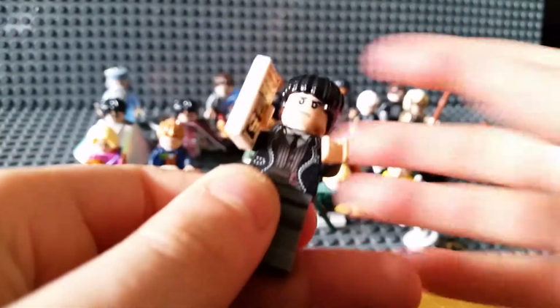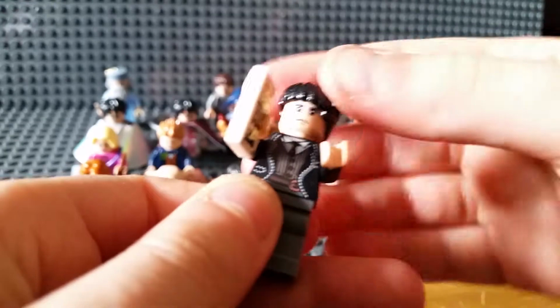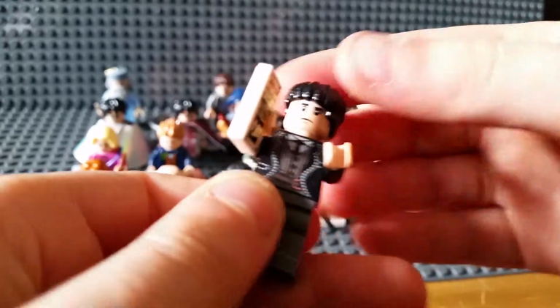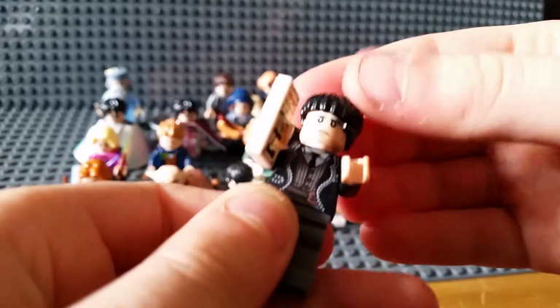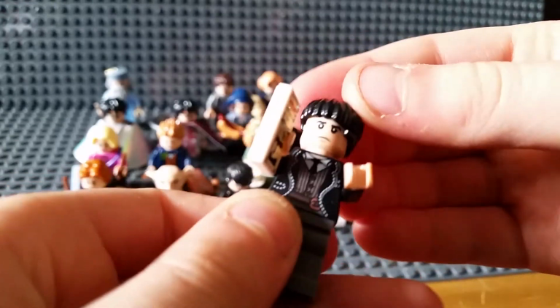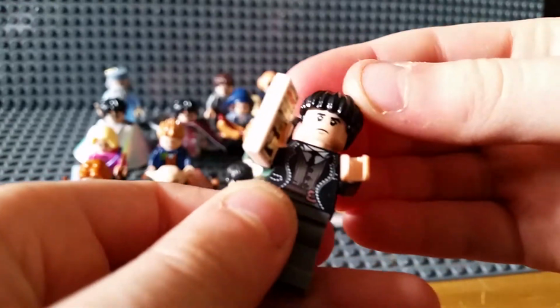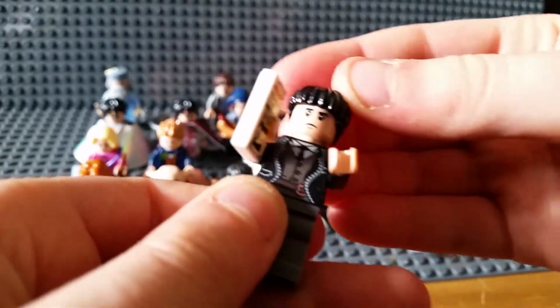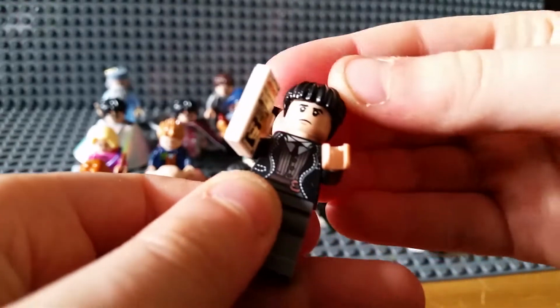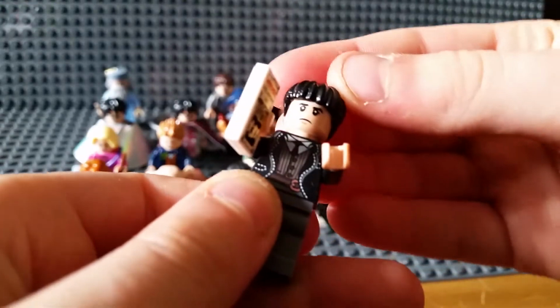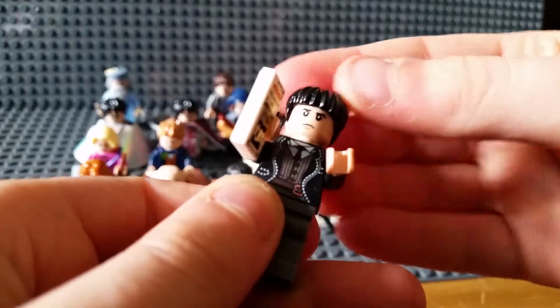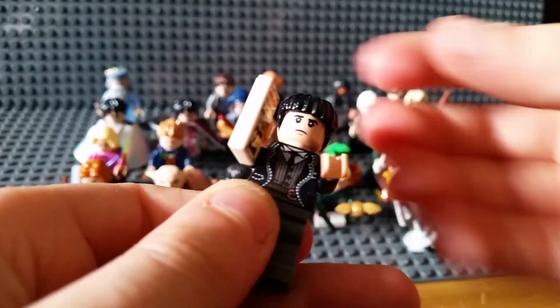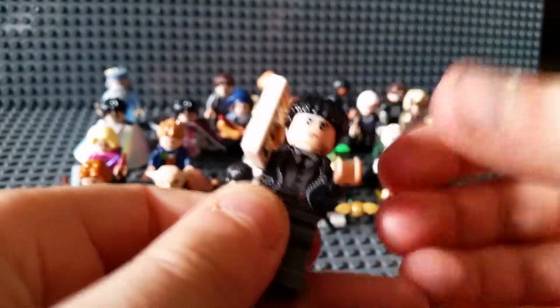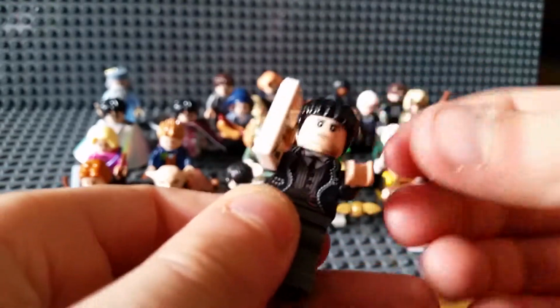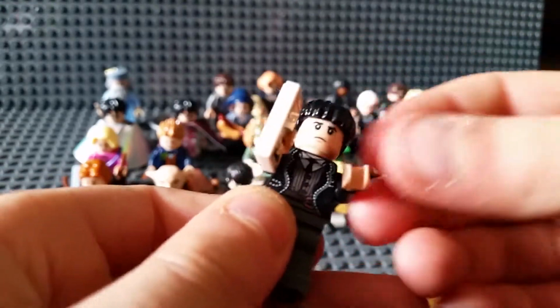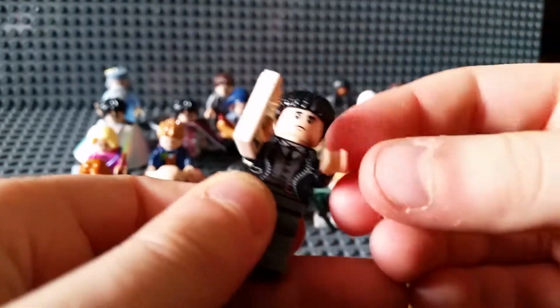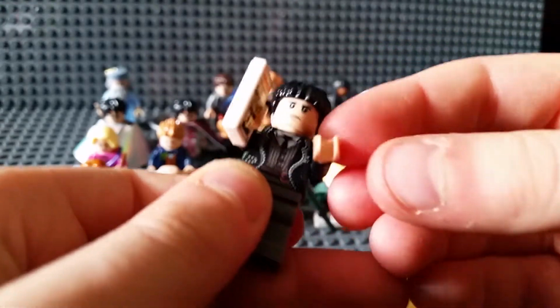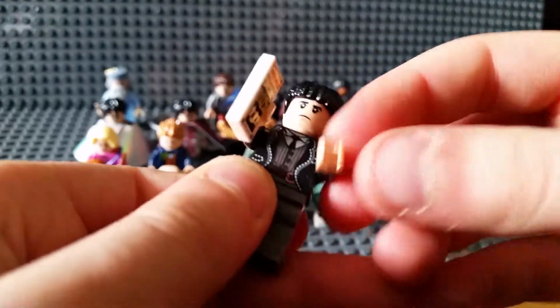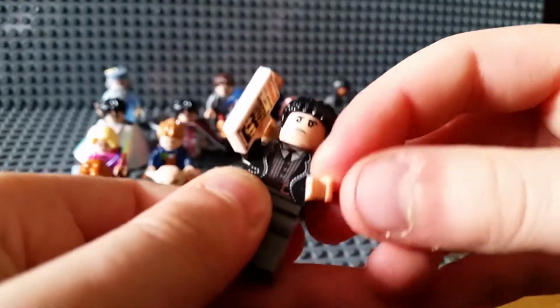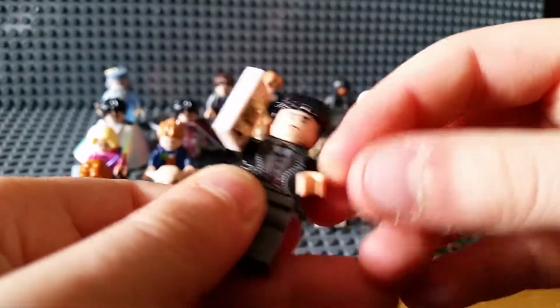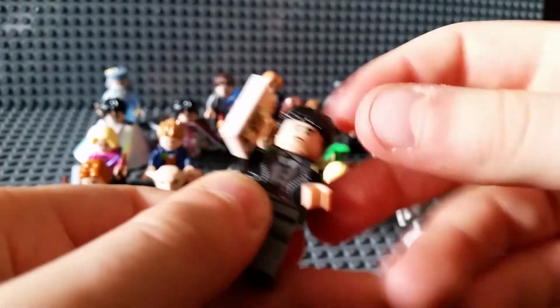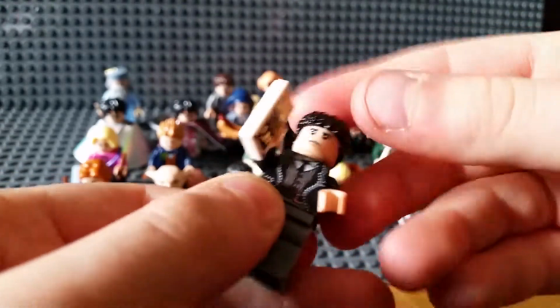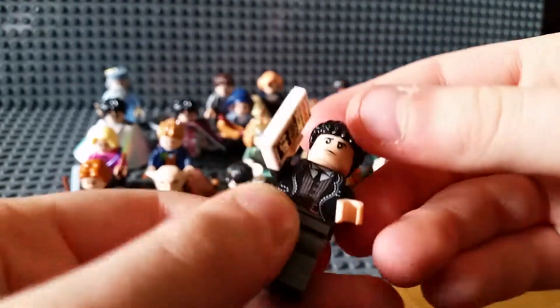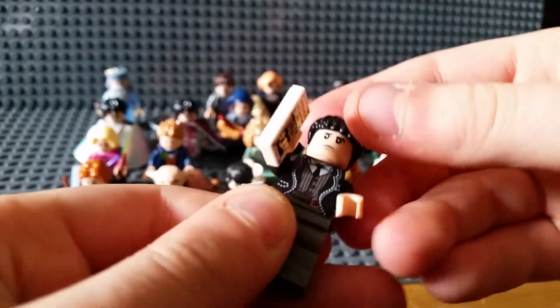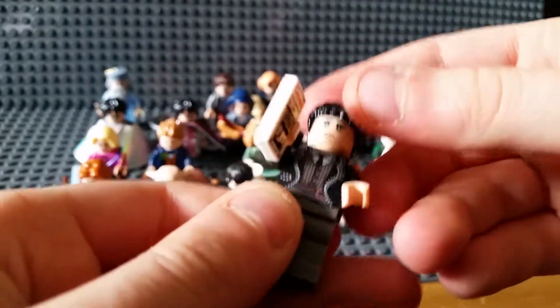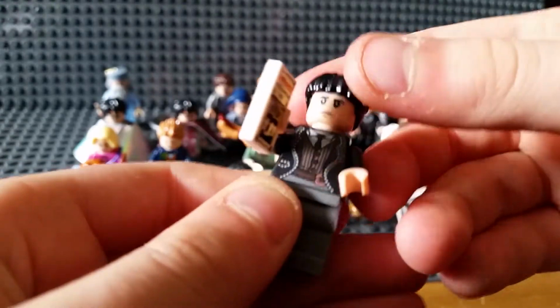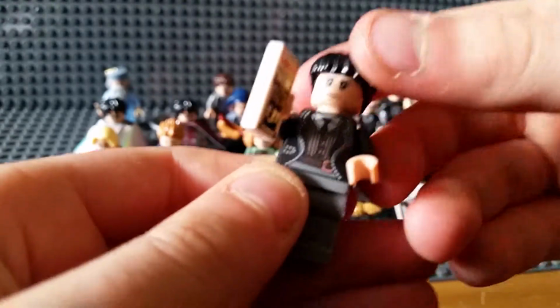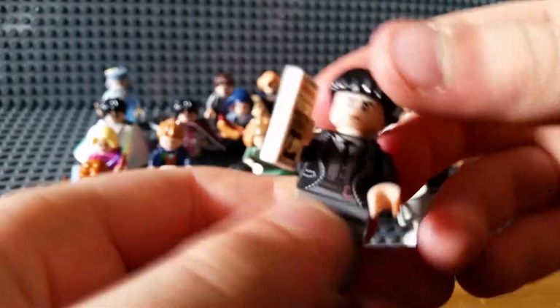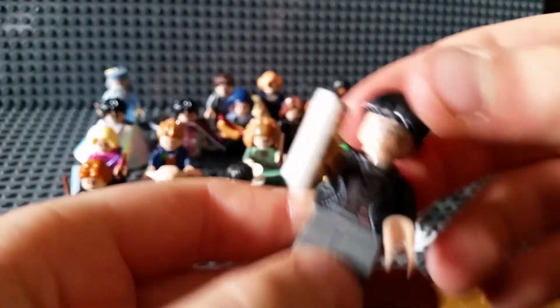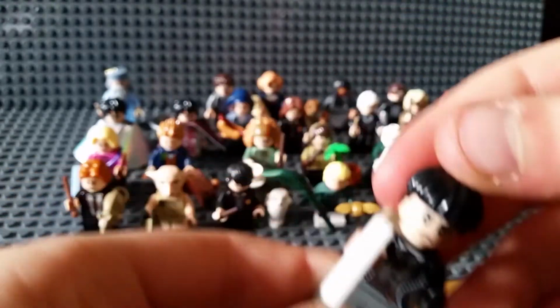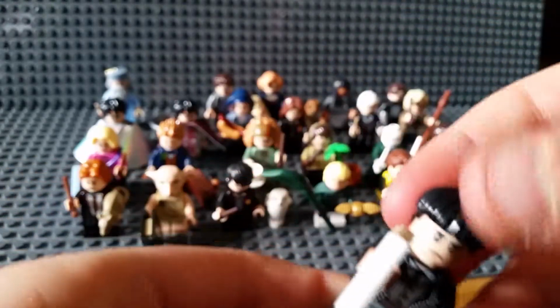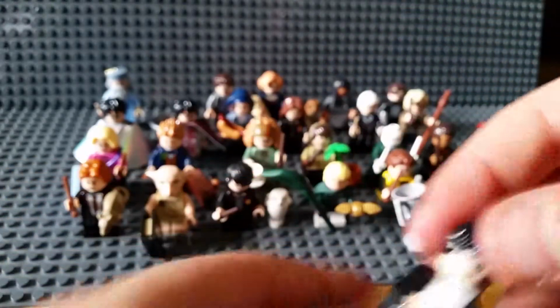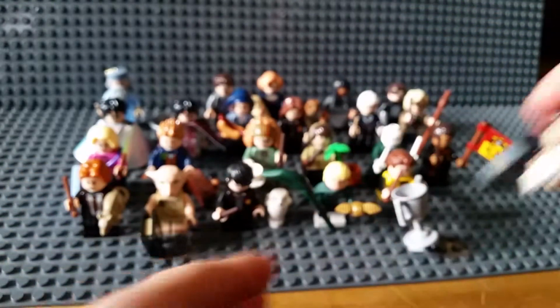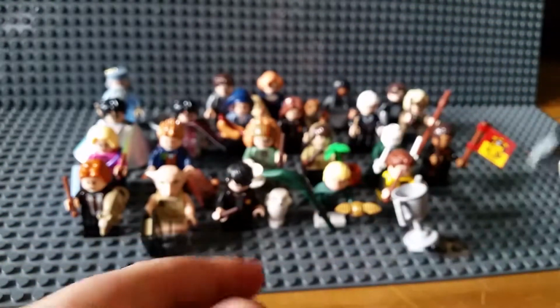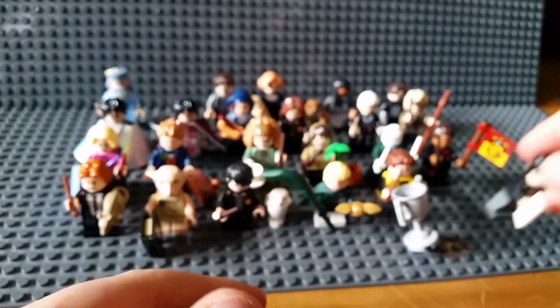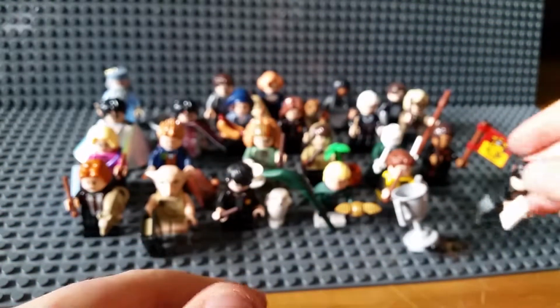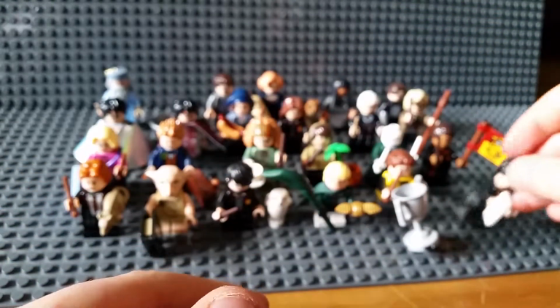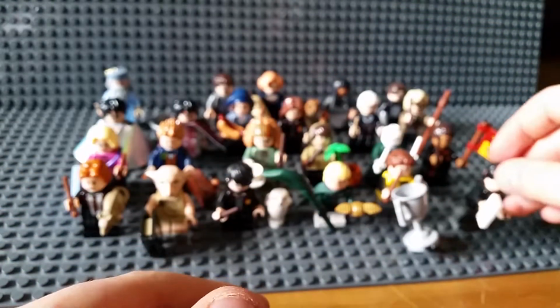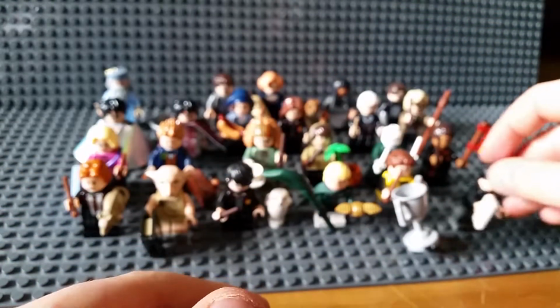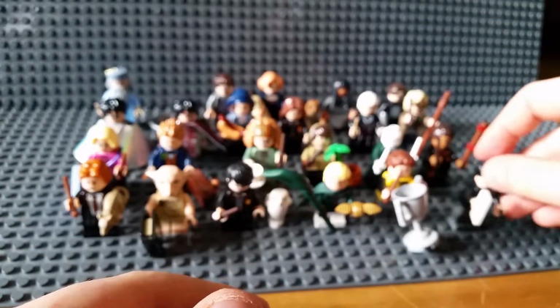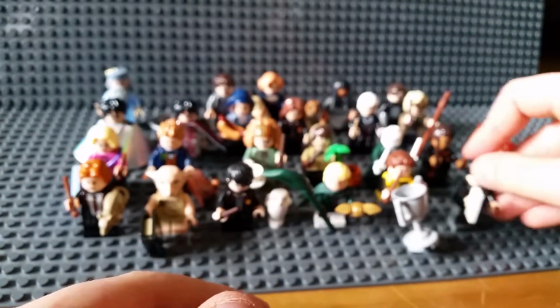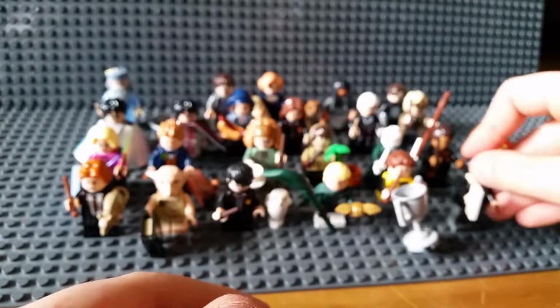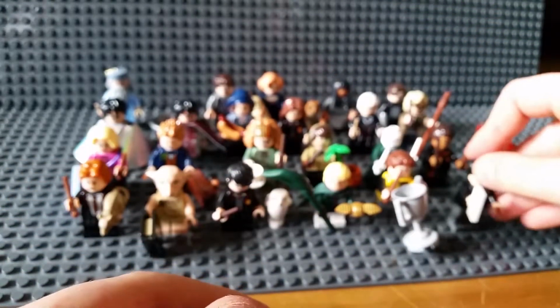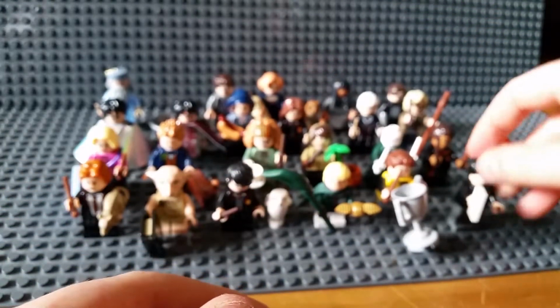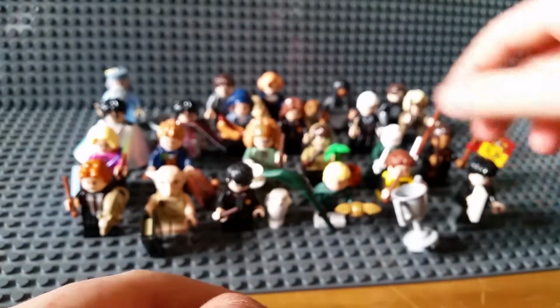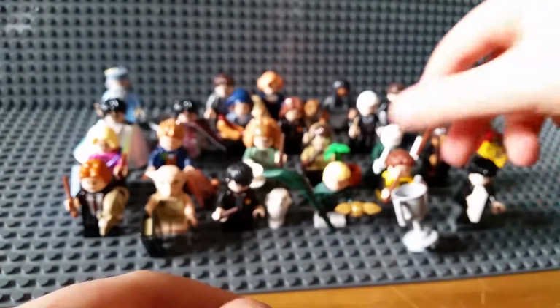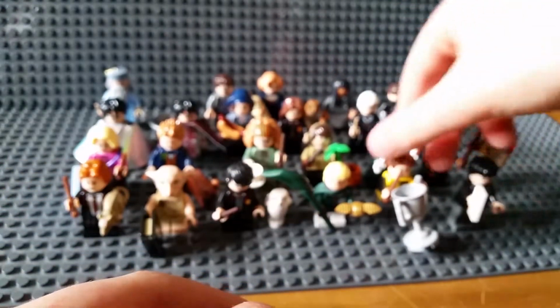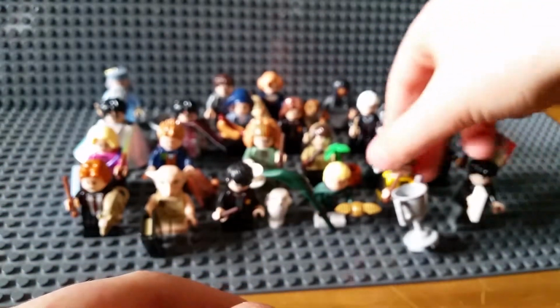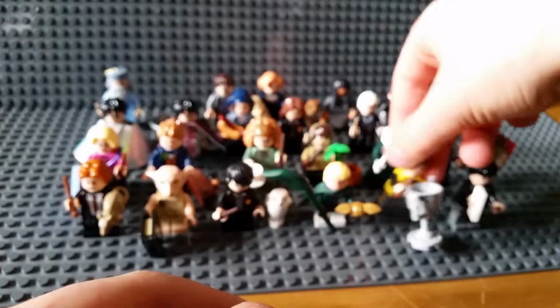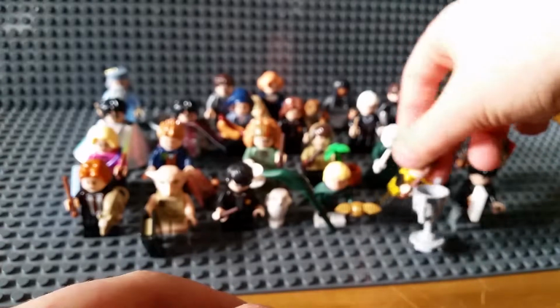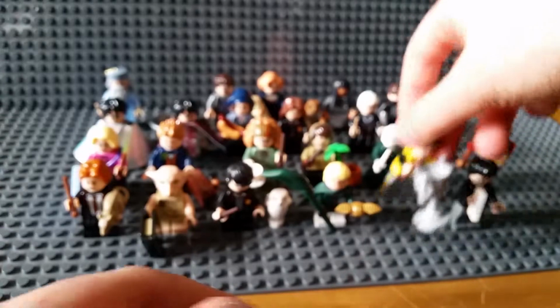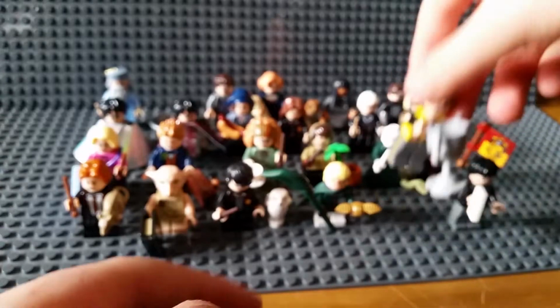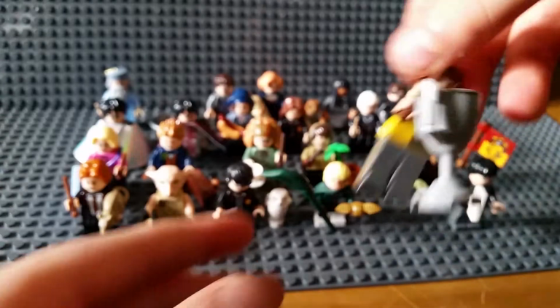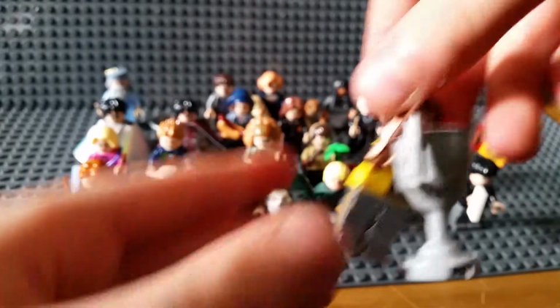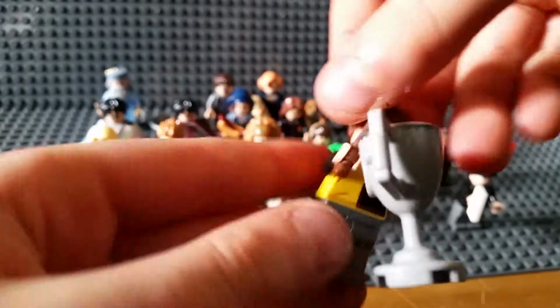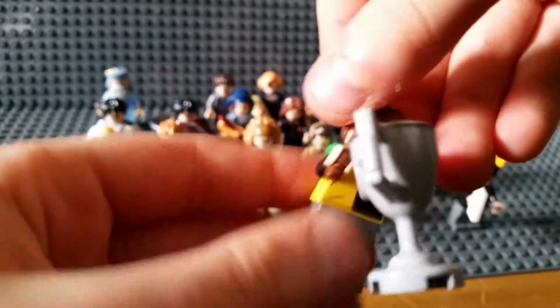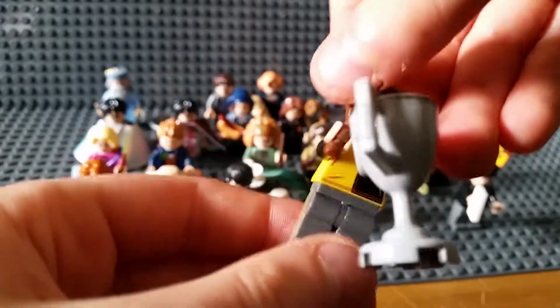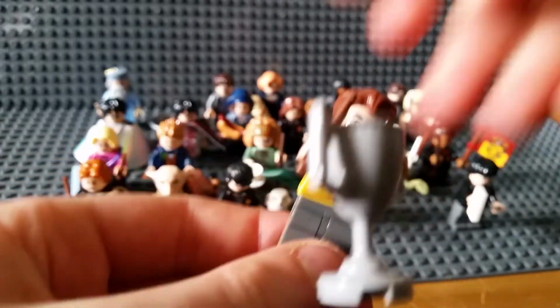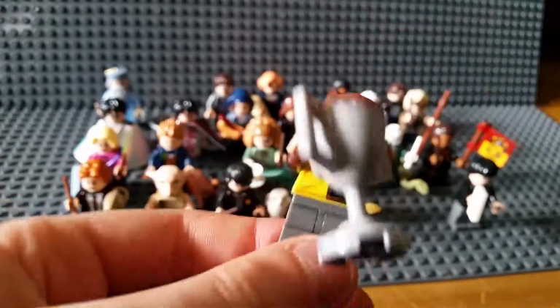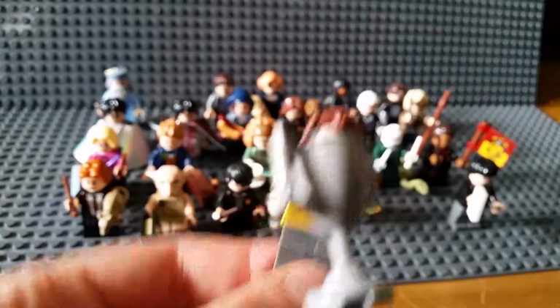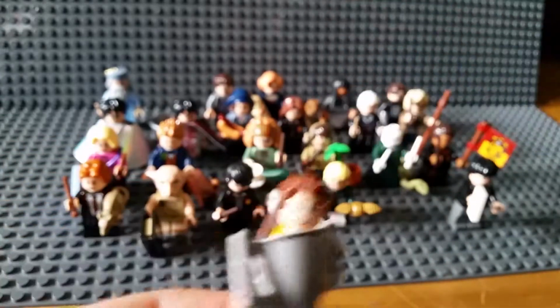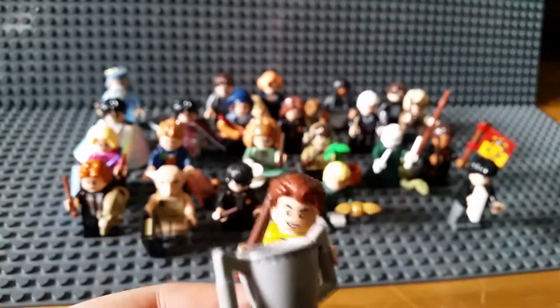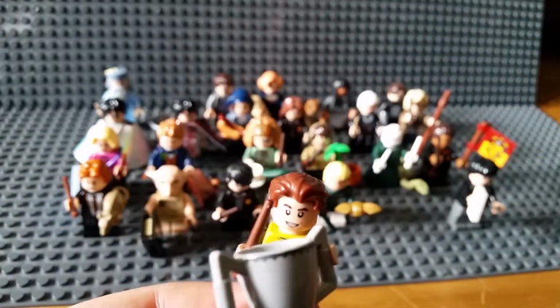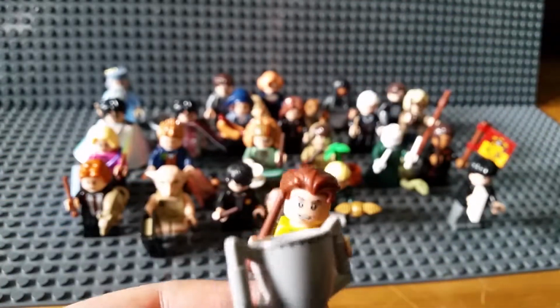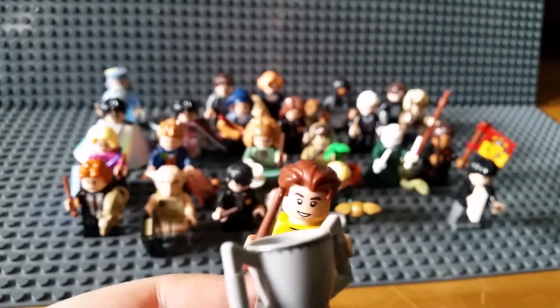That's him. Really nice printing. Next up is Cedric Diggory.